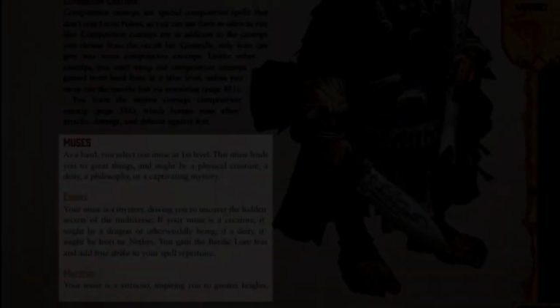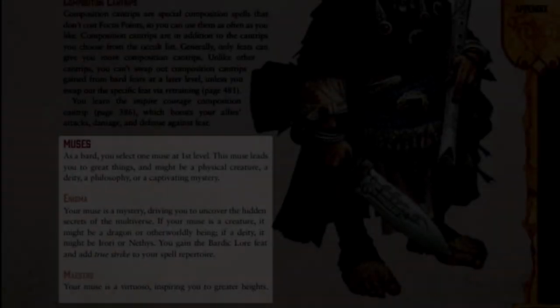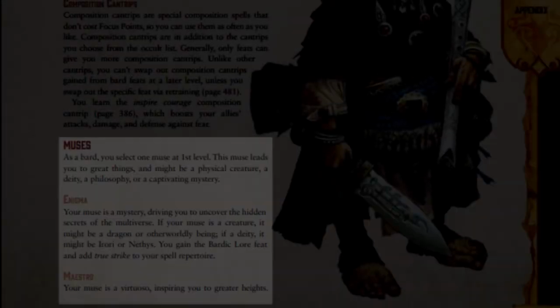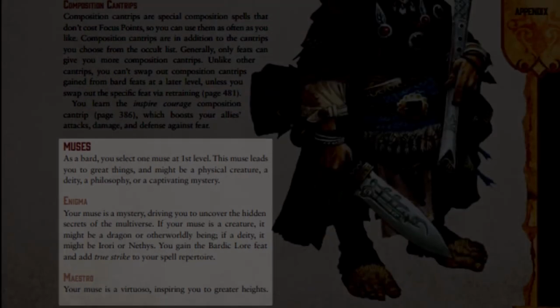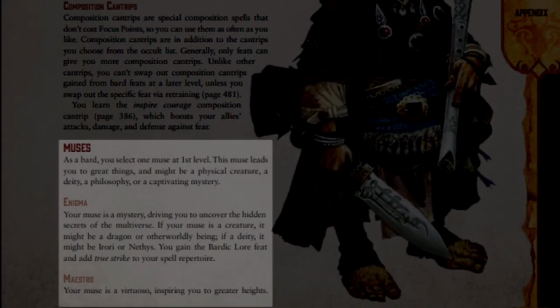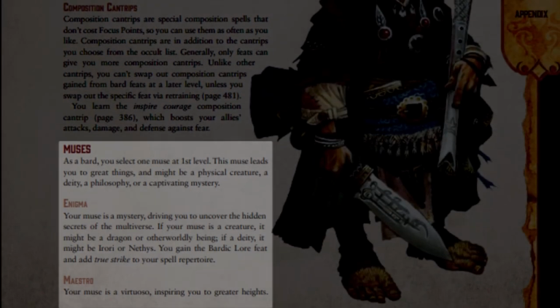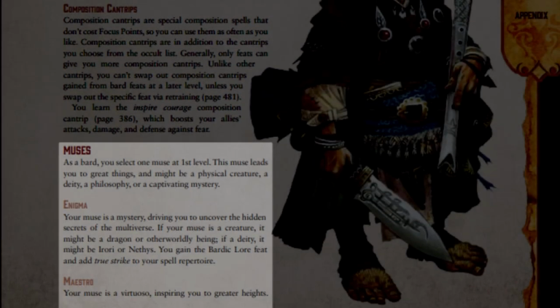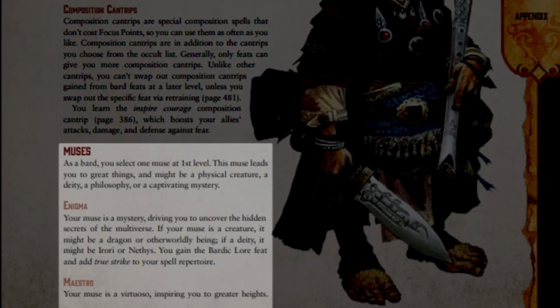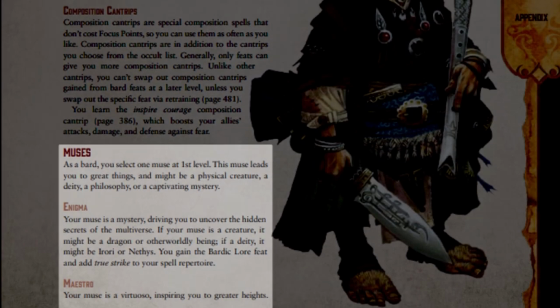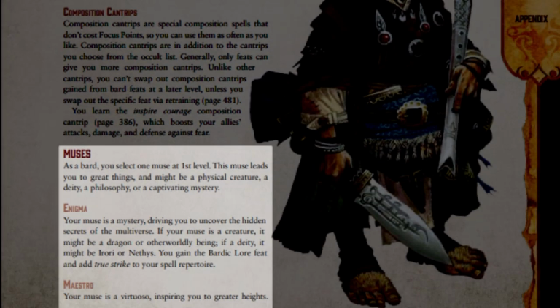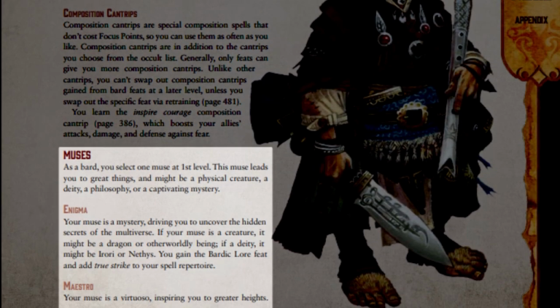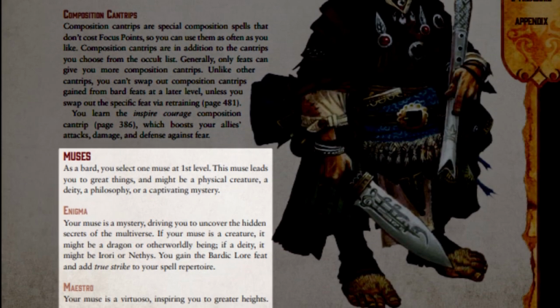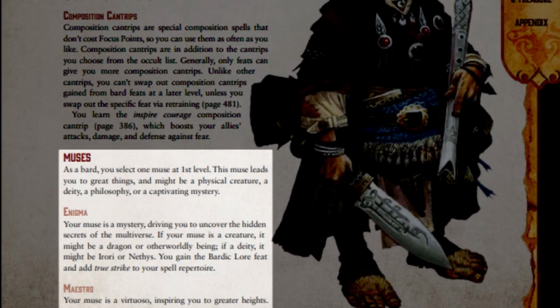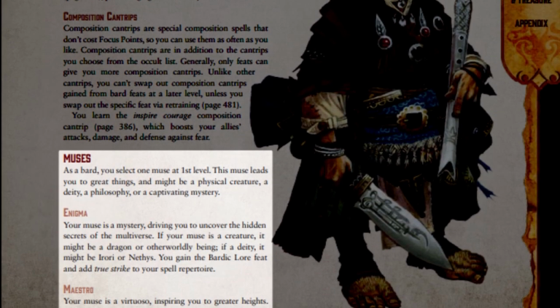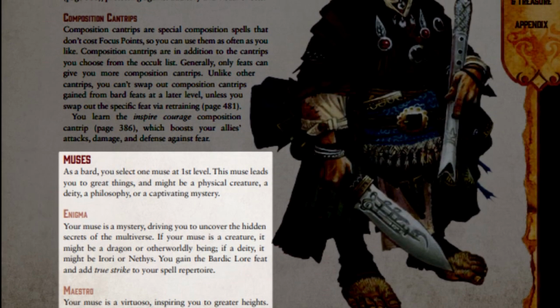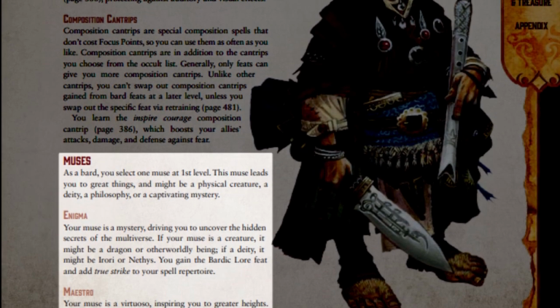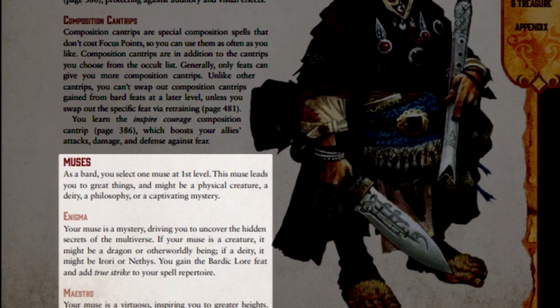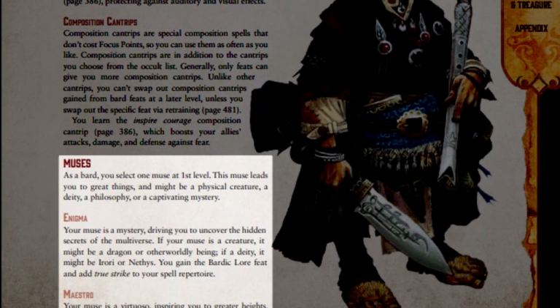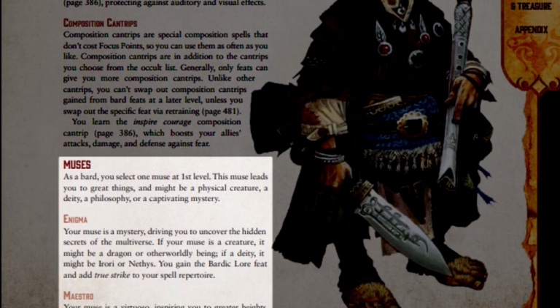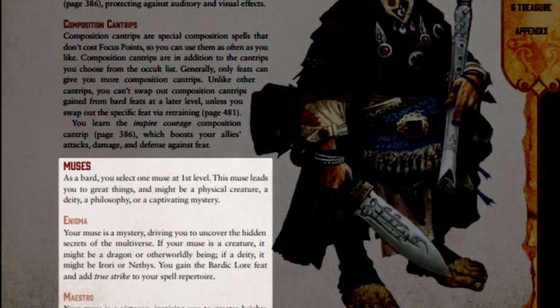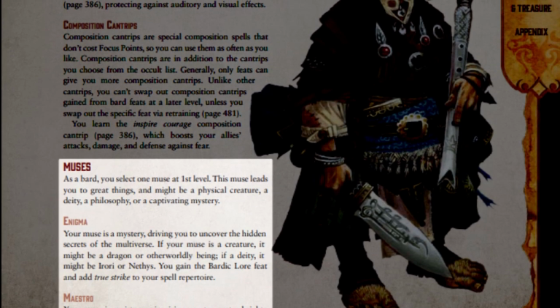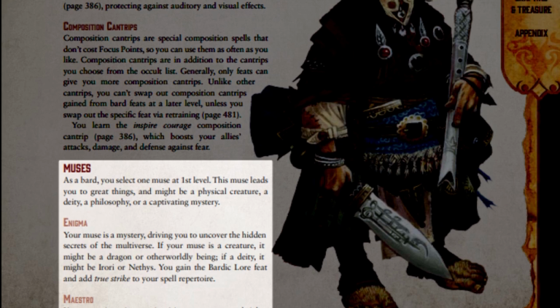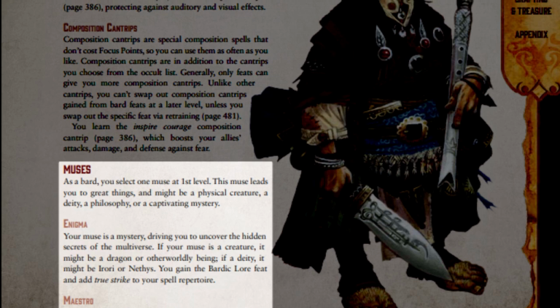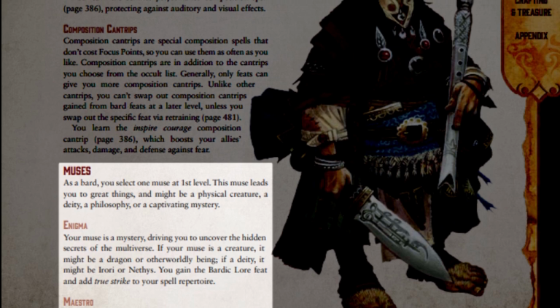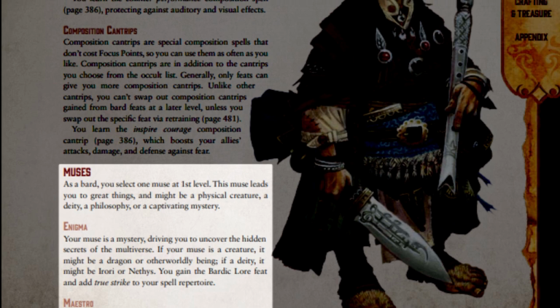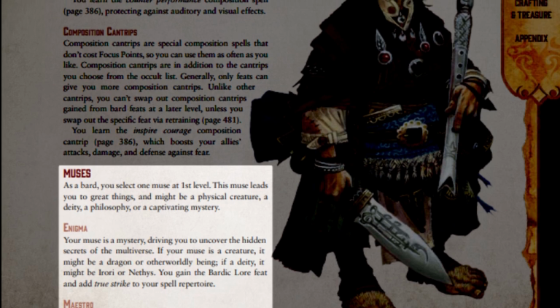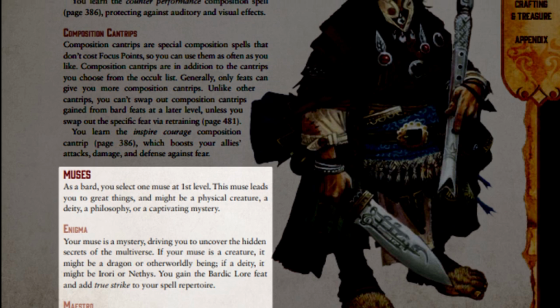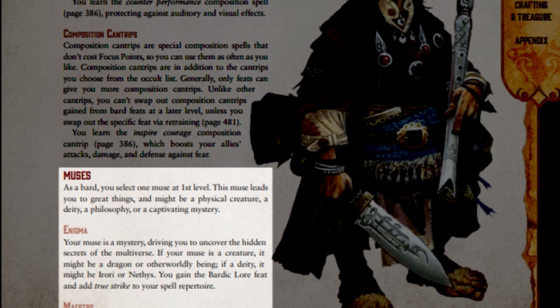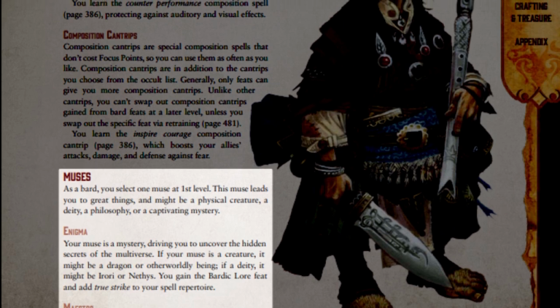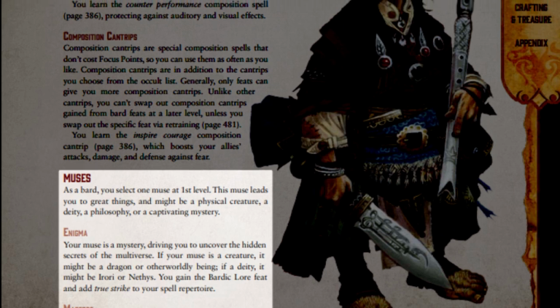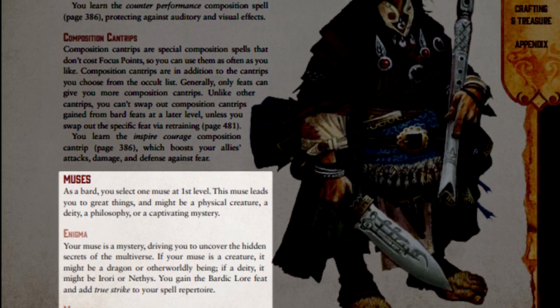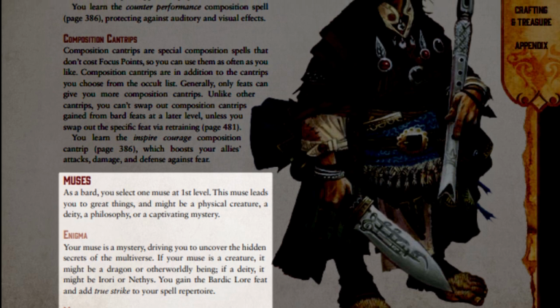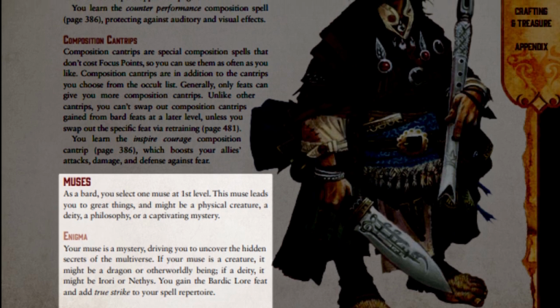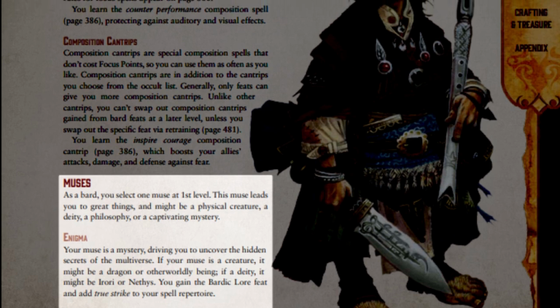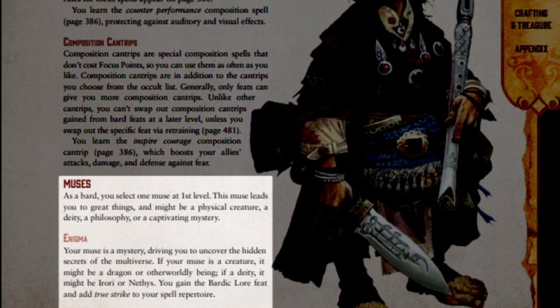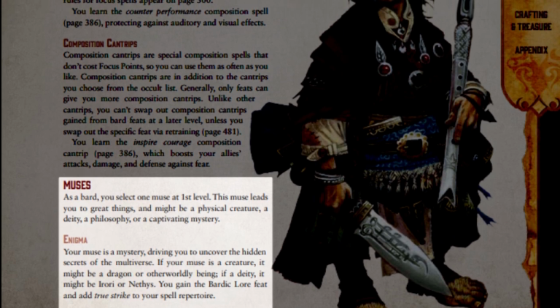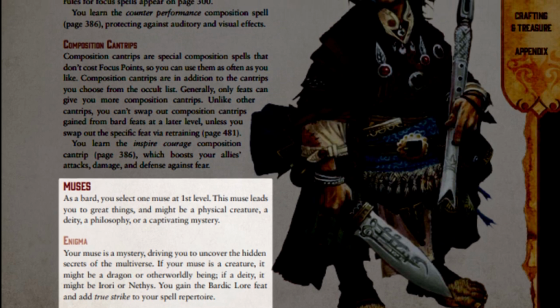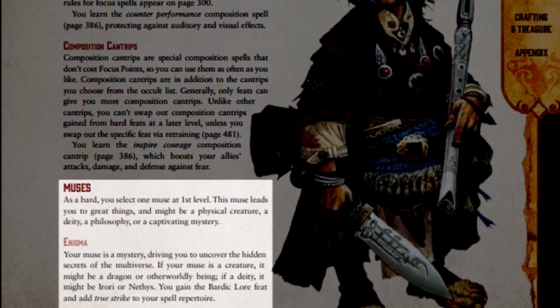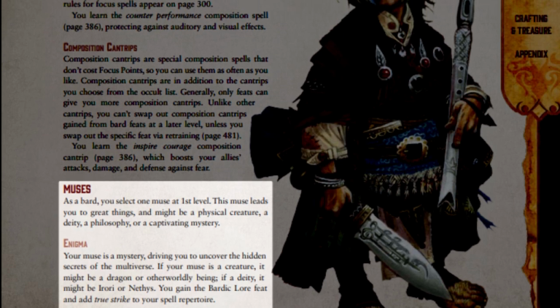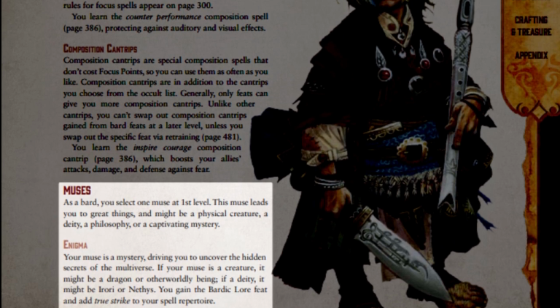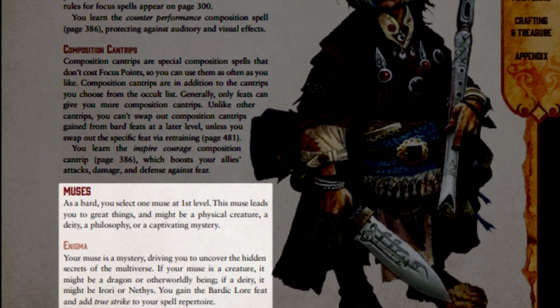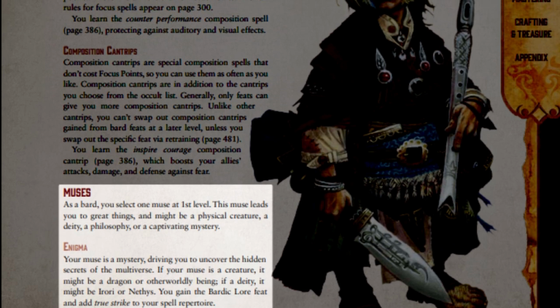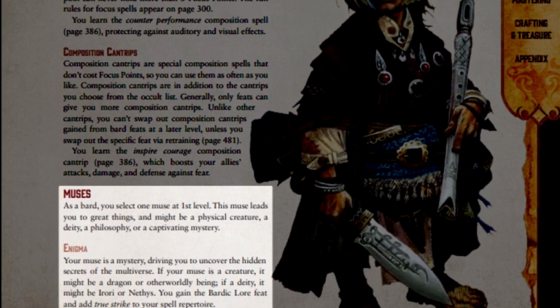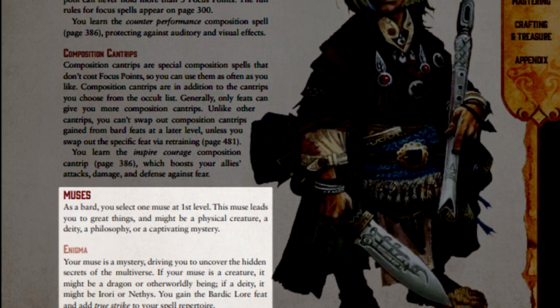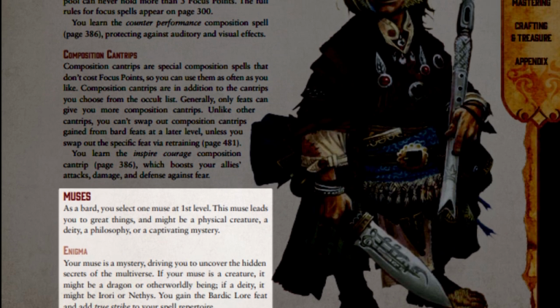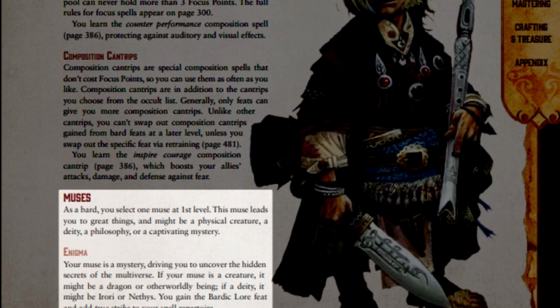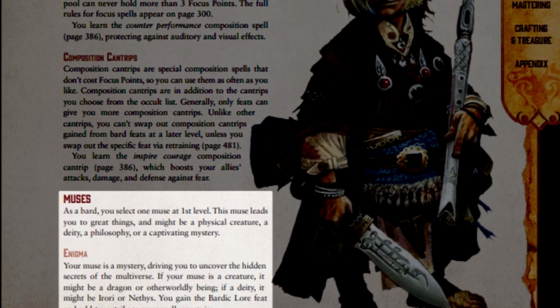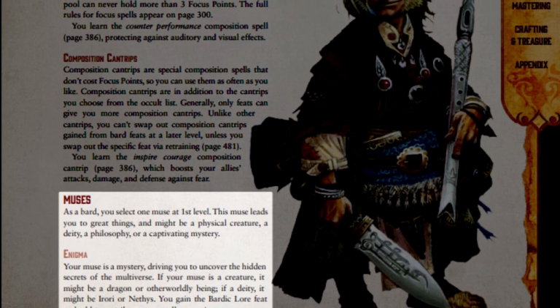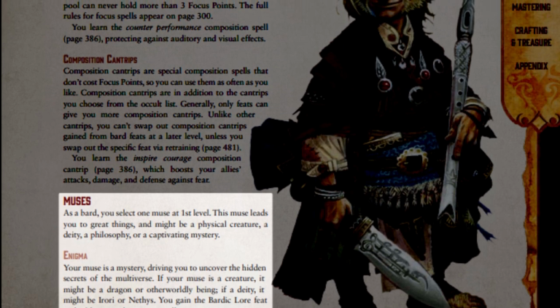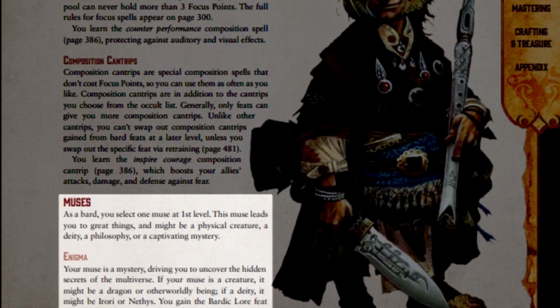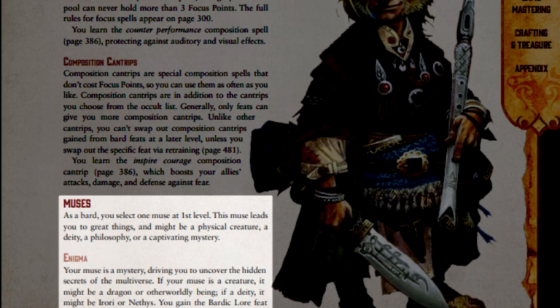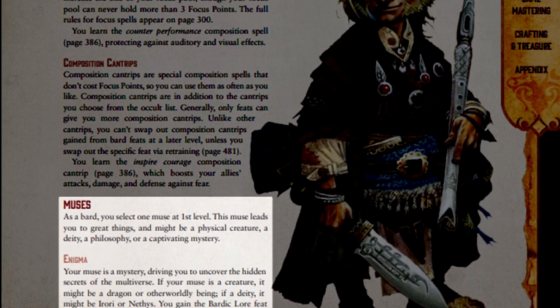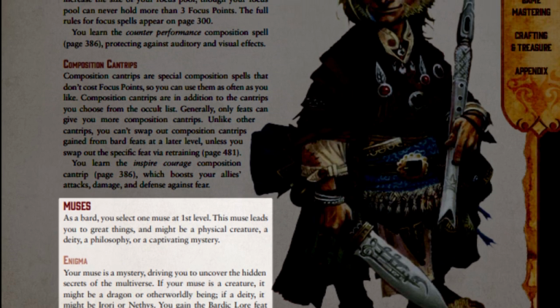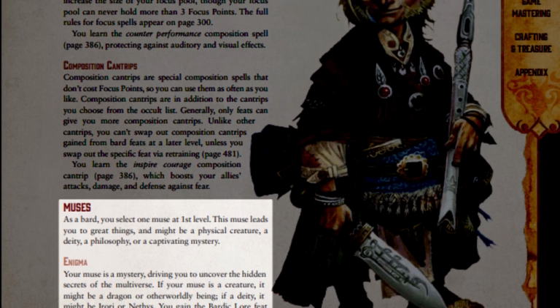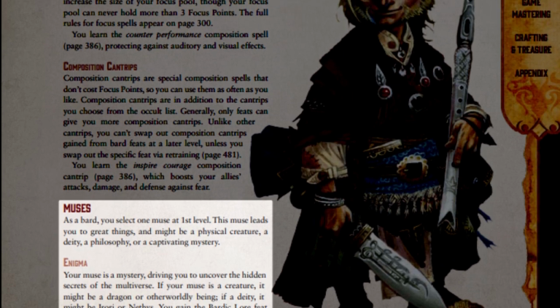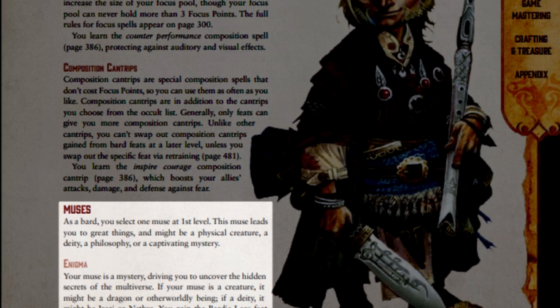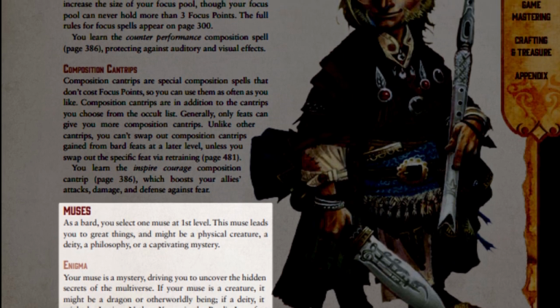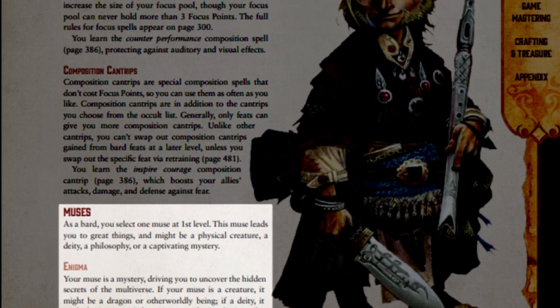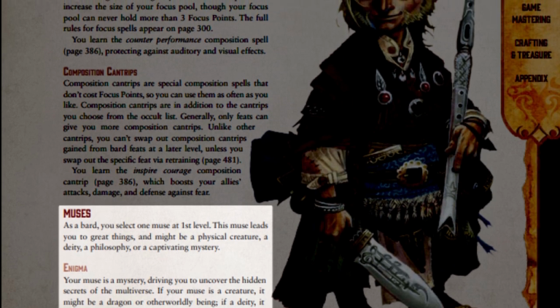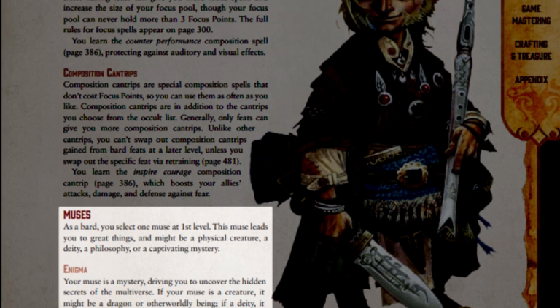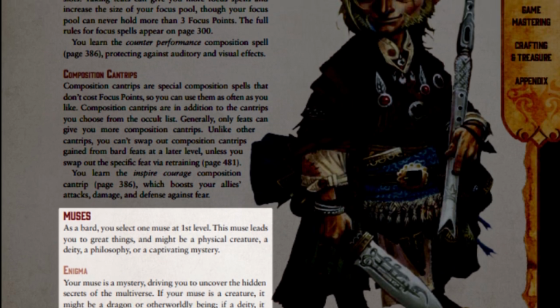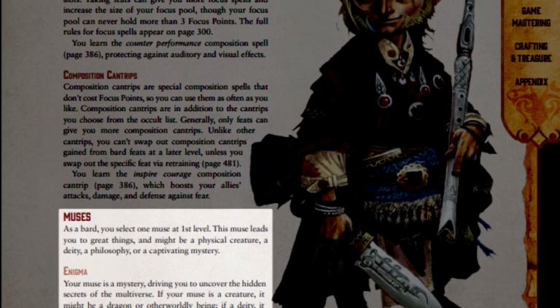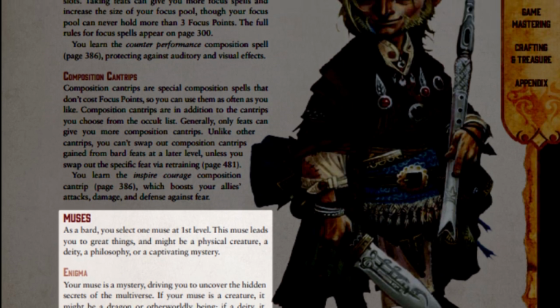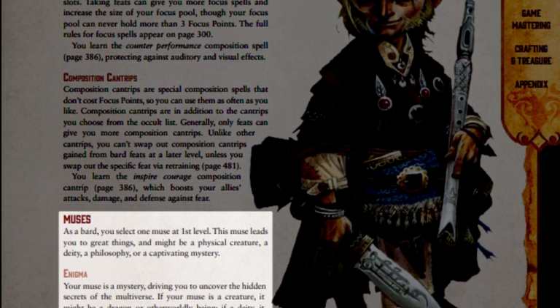It's worth noting that you do not gain new composition spells or even more focus points at every level. Instead, specific feats will grant the bard new compositions to add to their repertoire. Finally, bards are one of four classes that do not pick a feat at first level. Instead, they must pick a Muse.